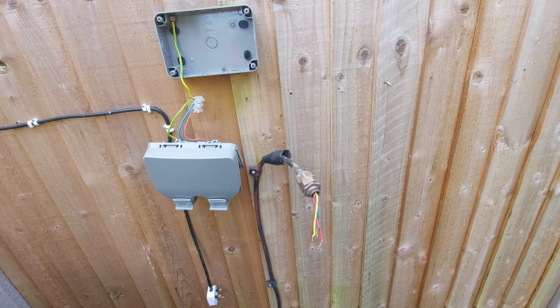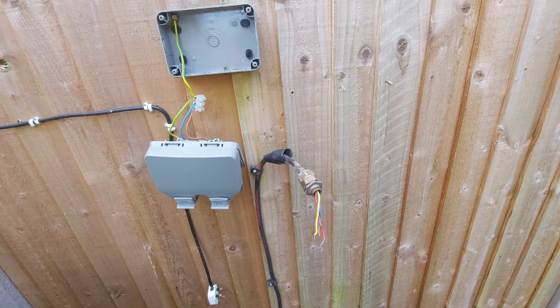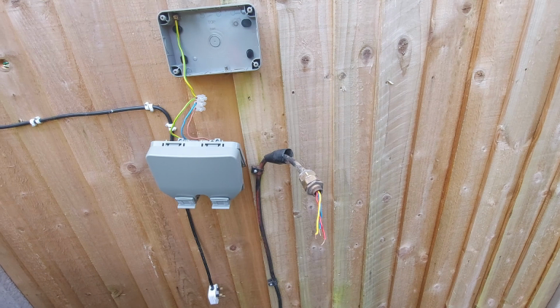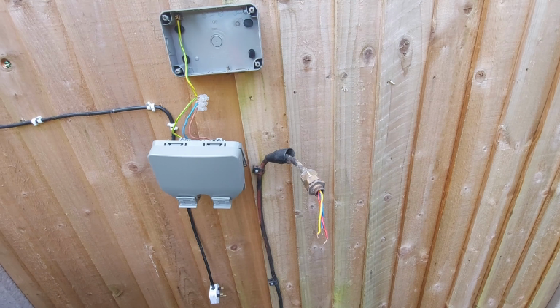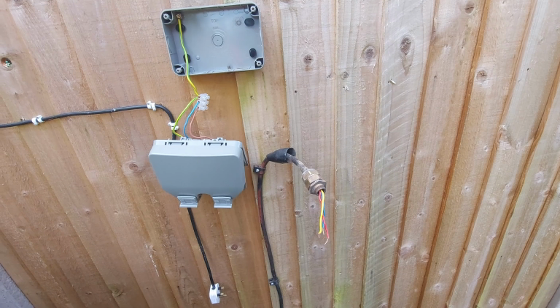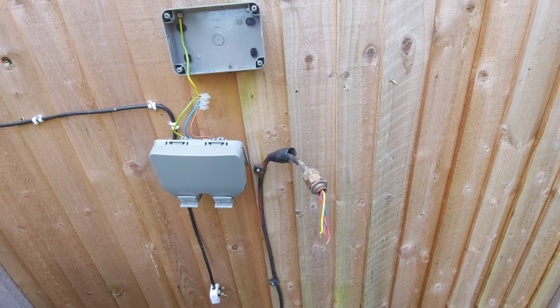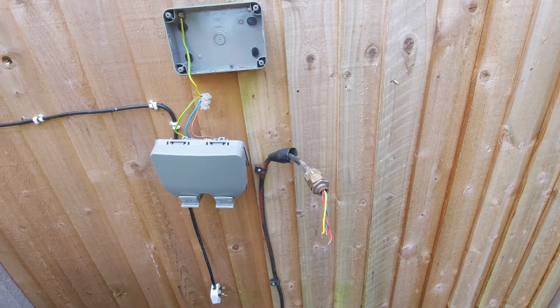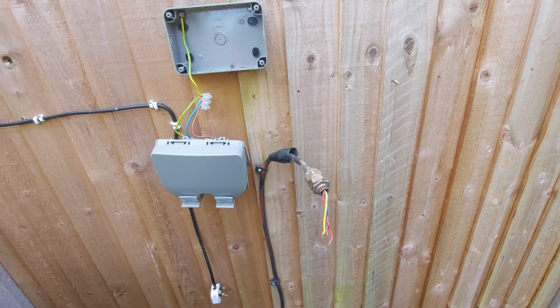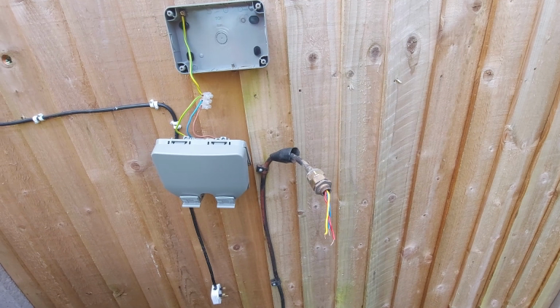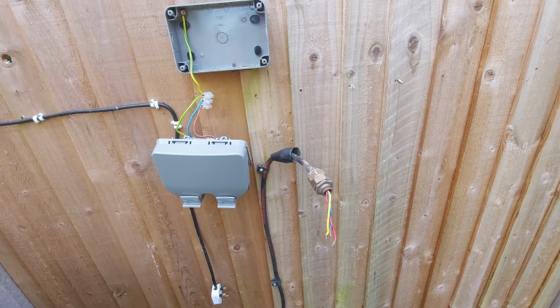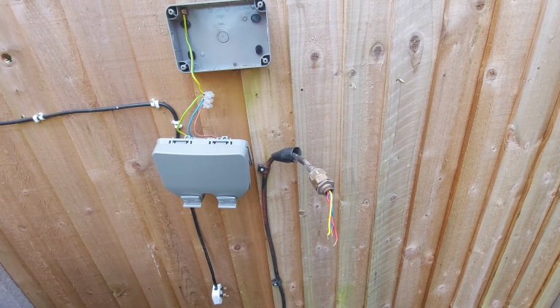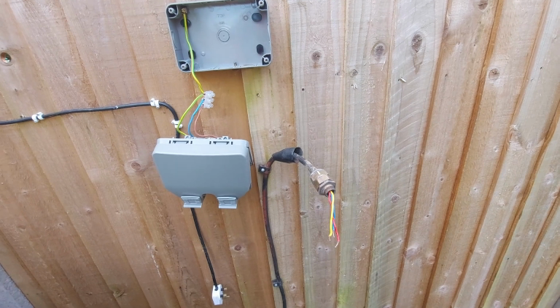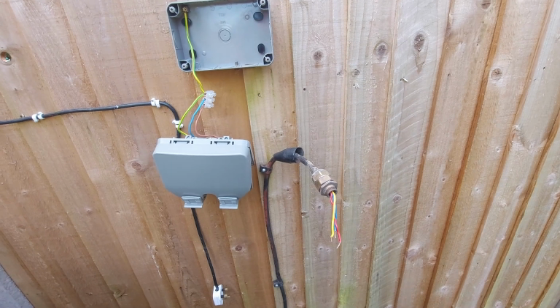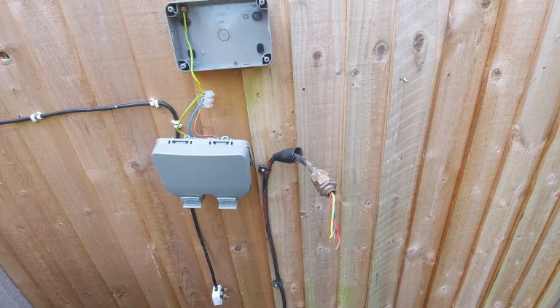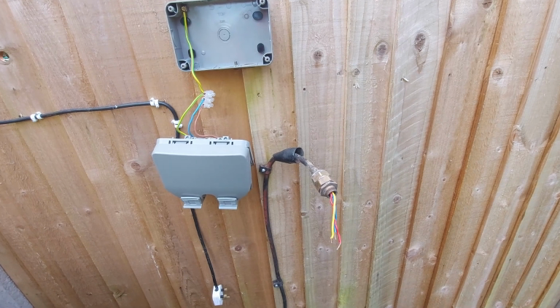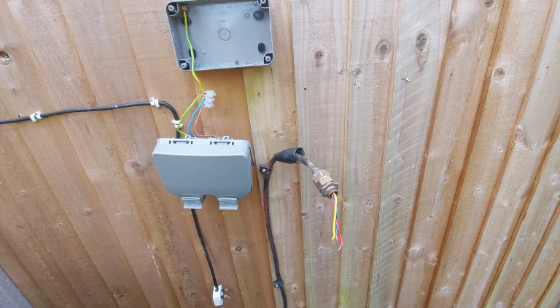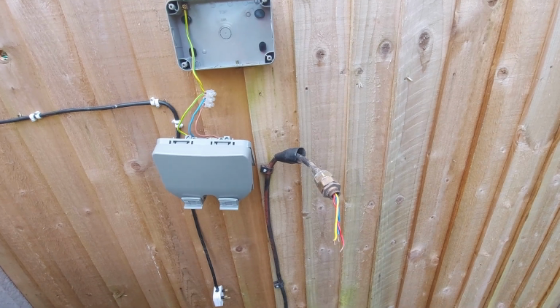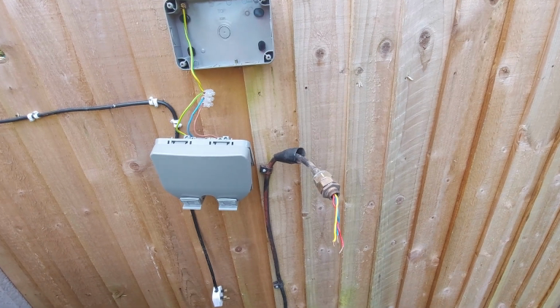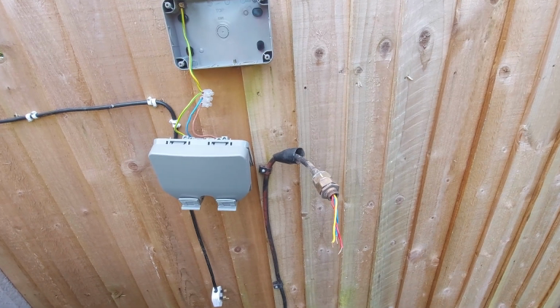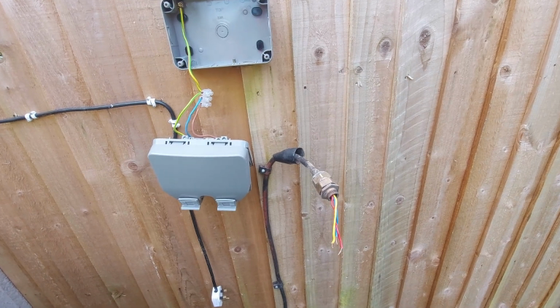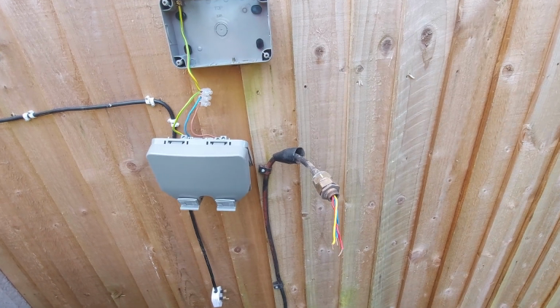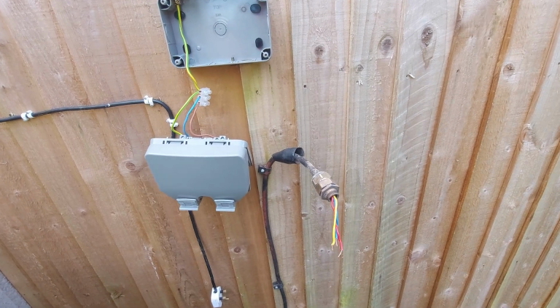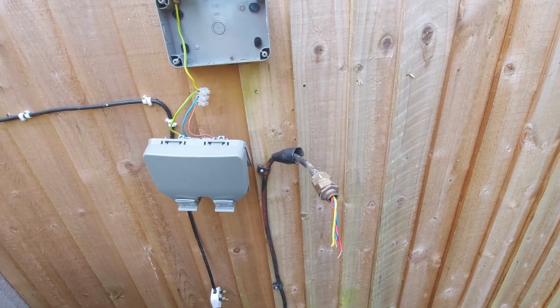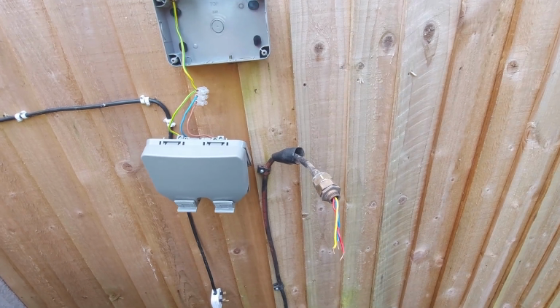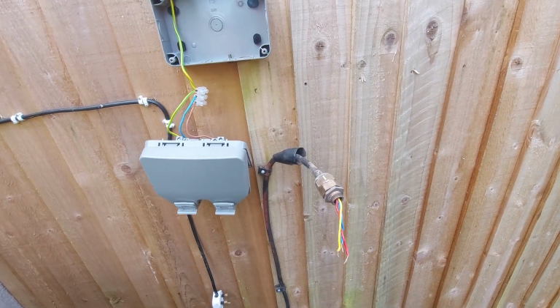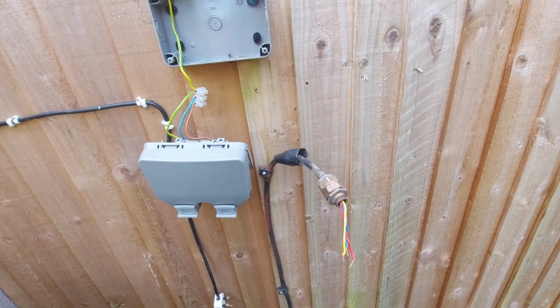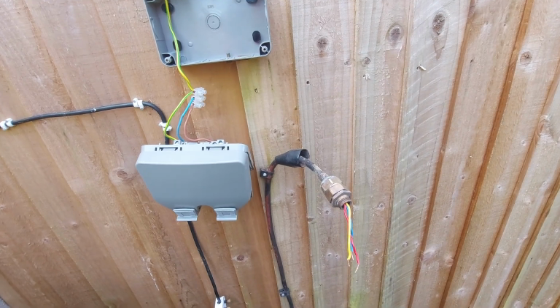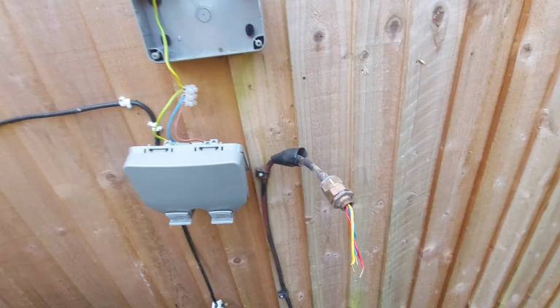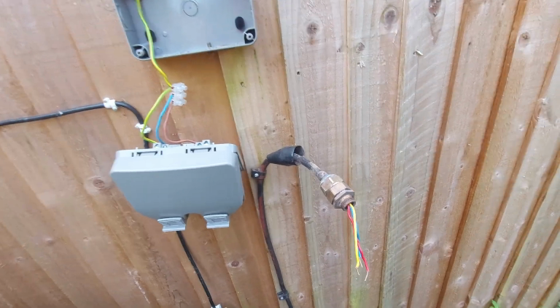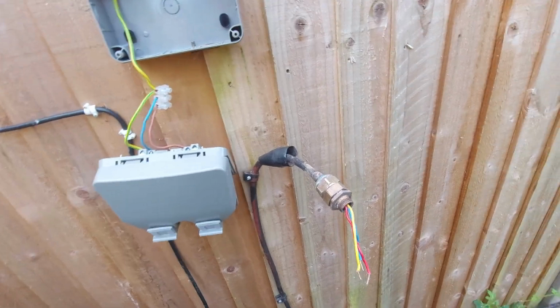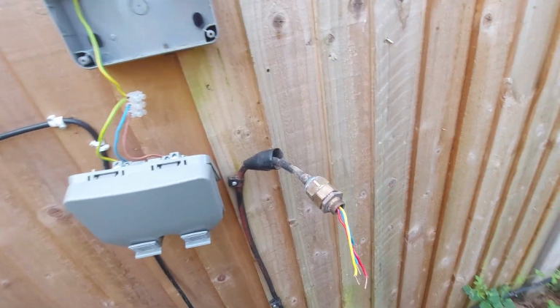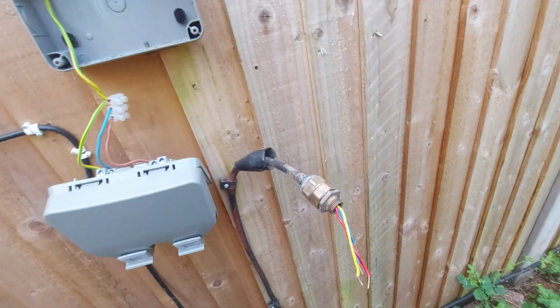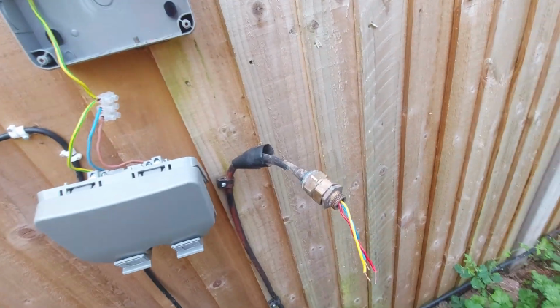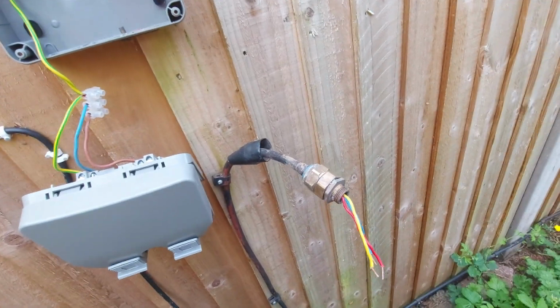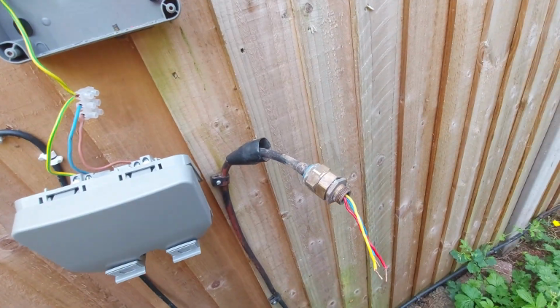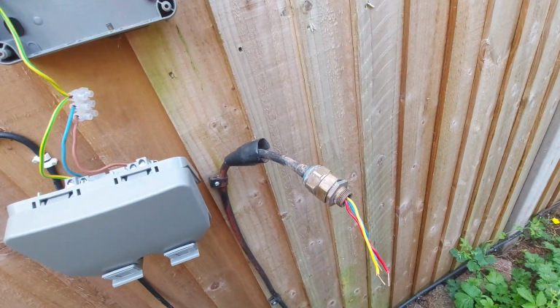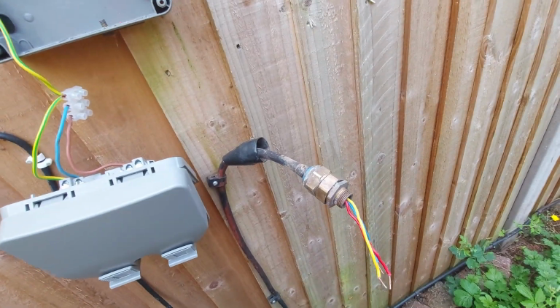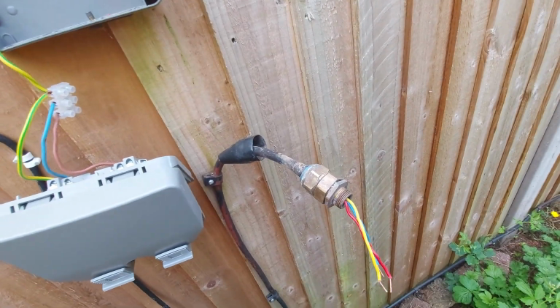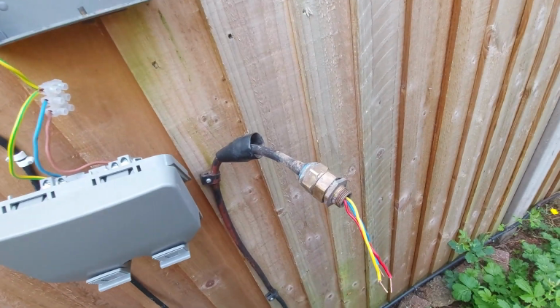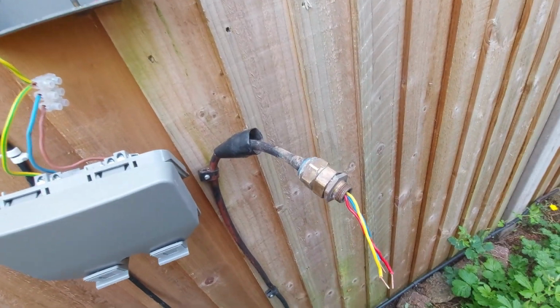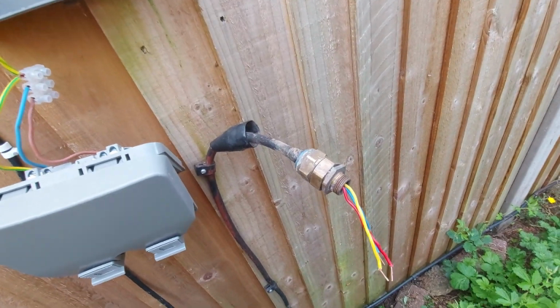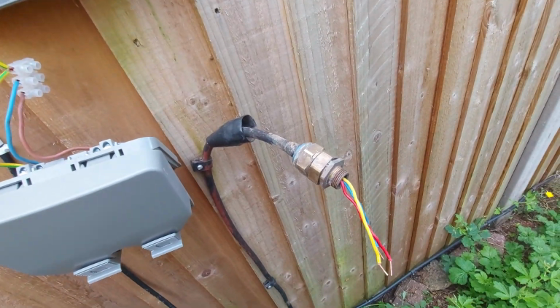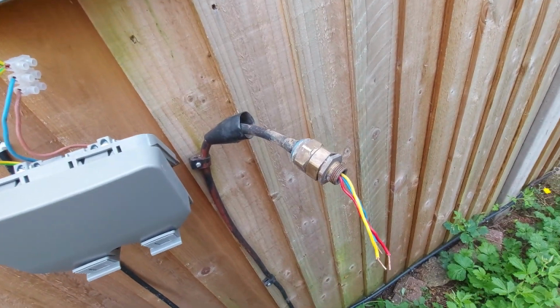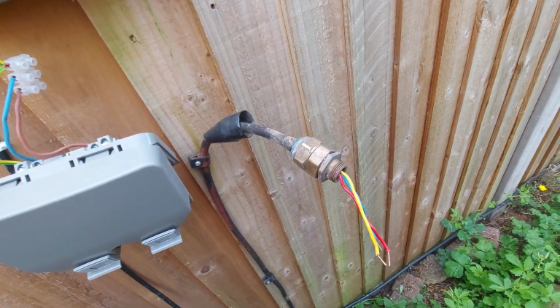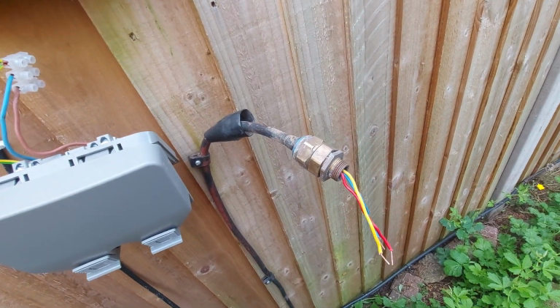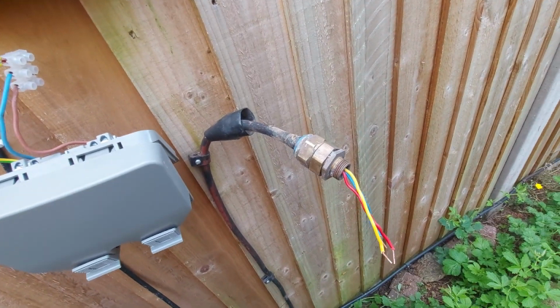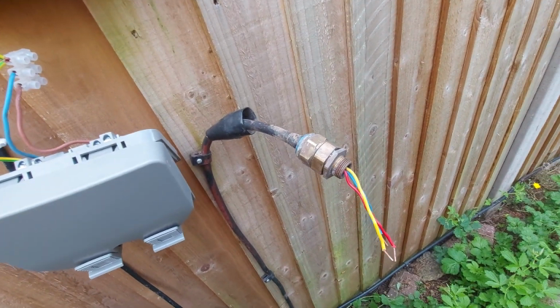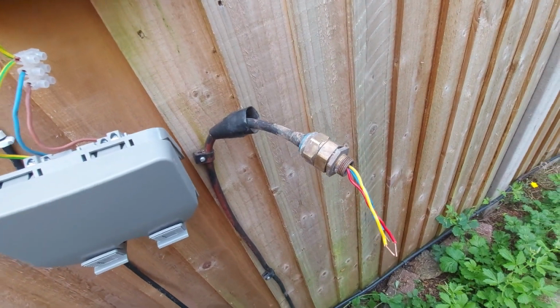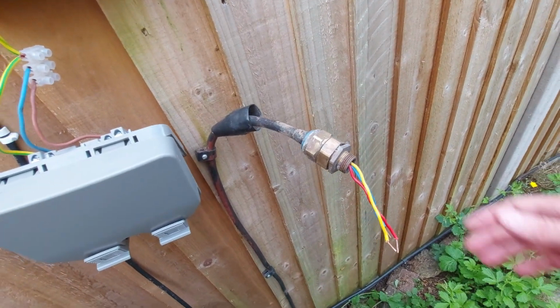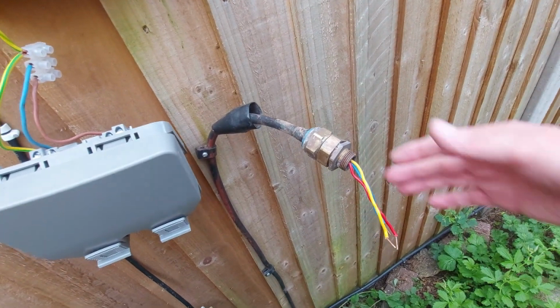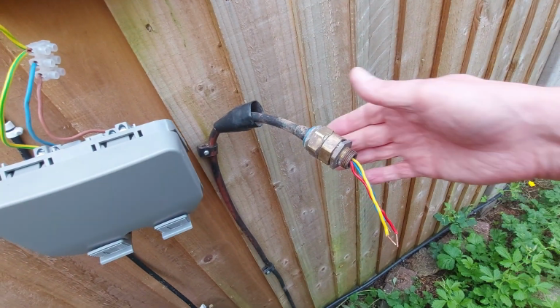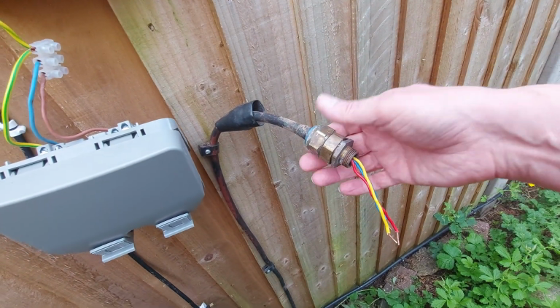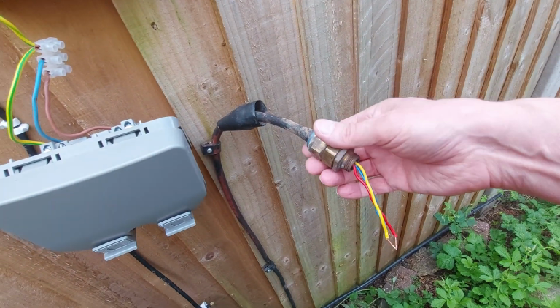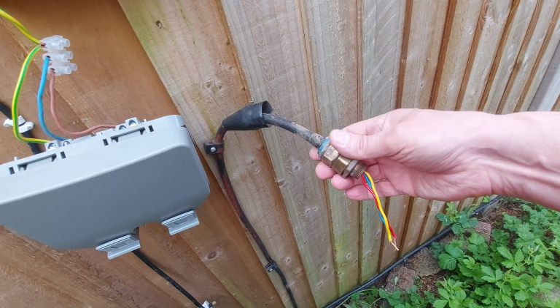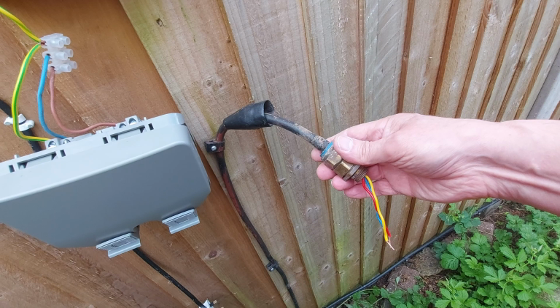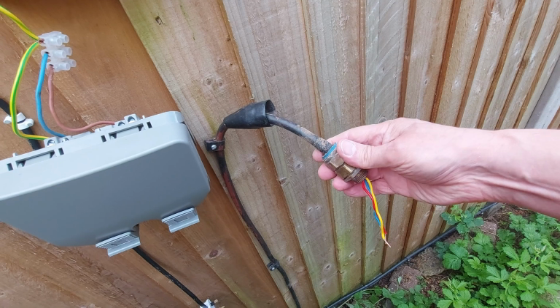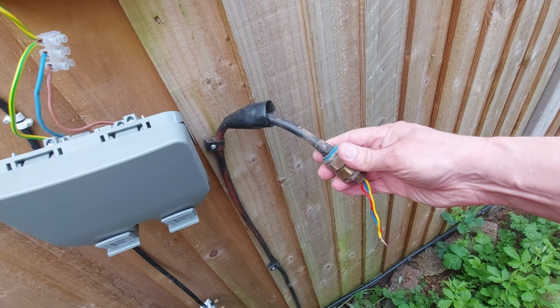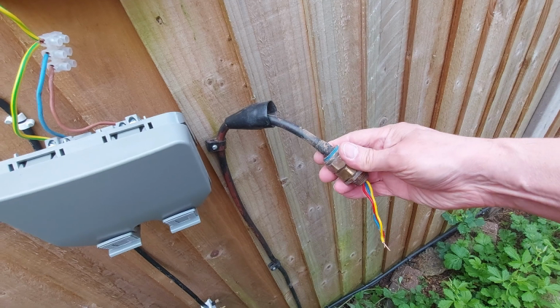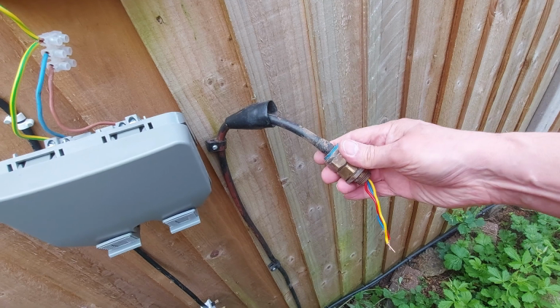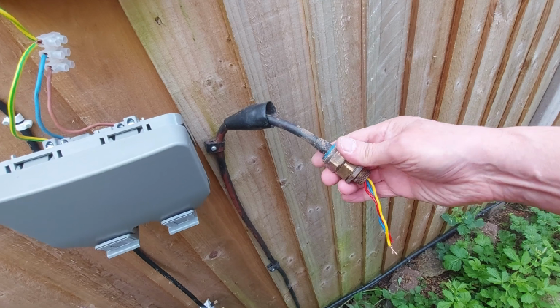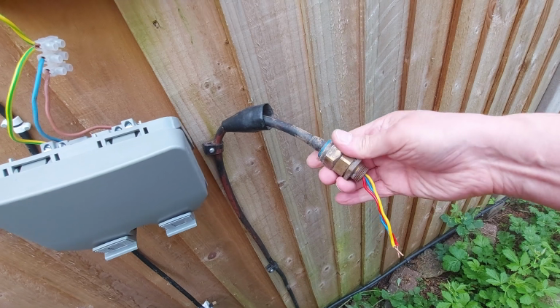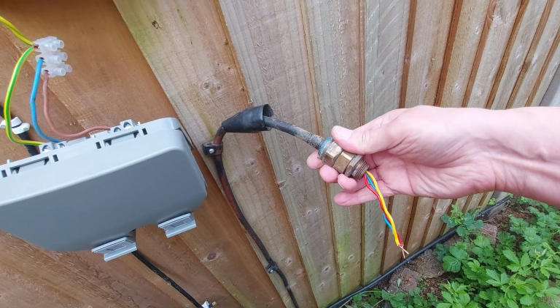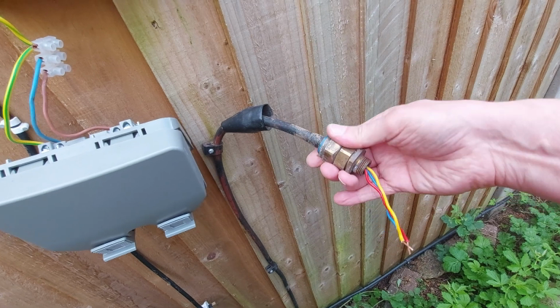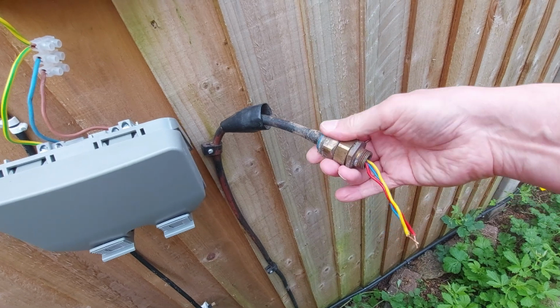Hi guys, having another look at the fault on my external power supply.